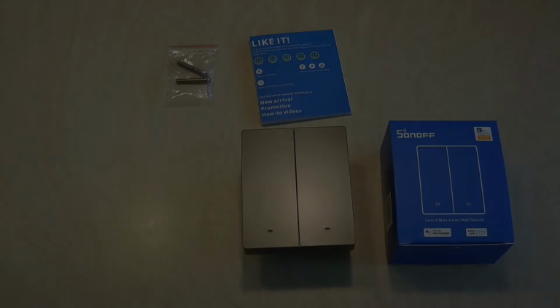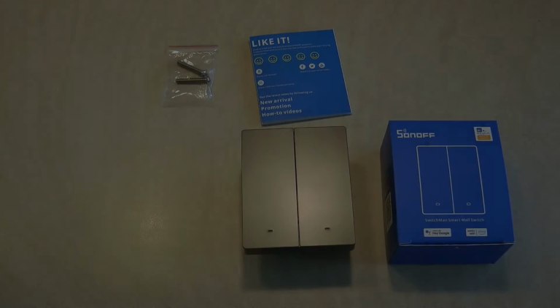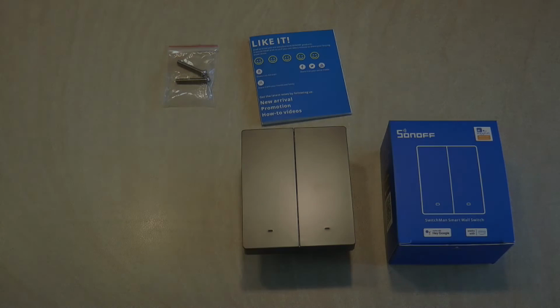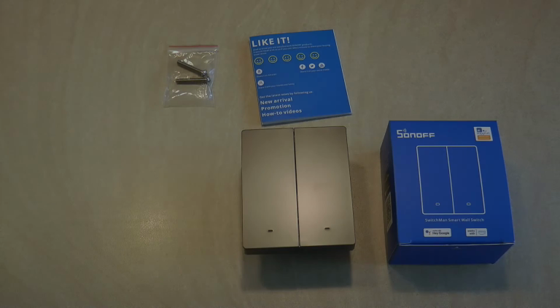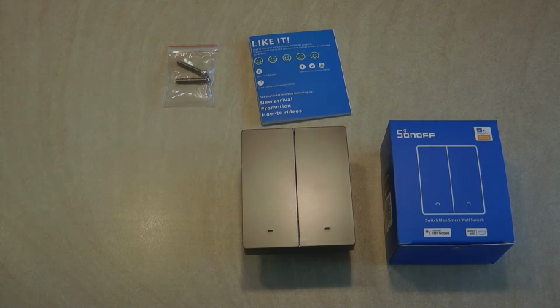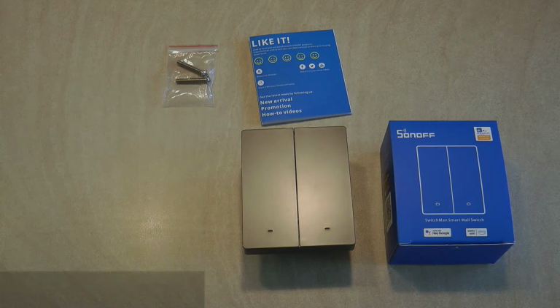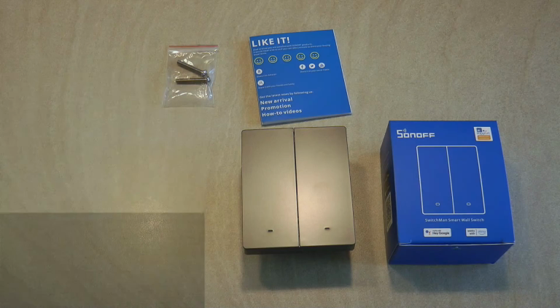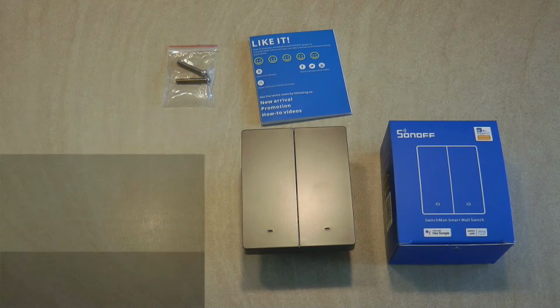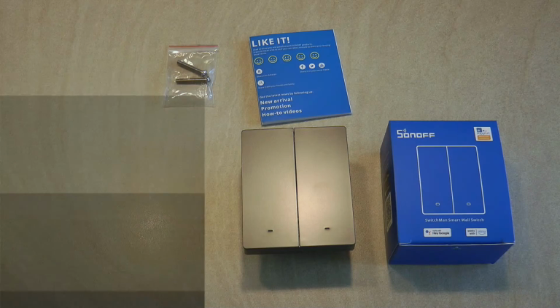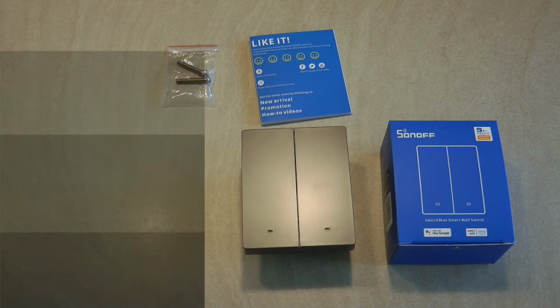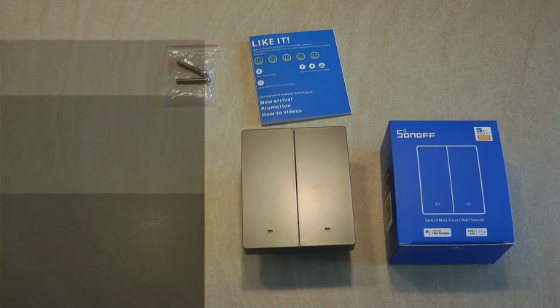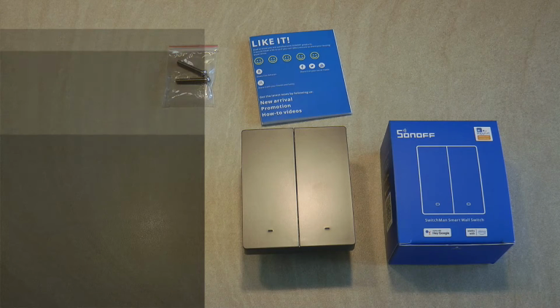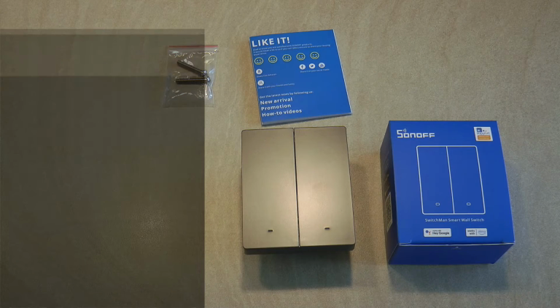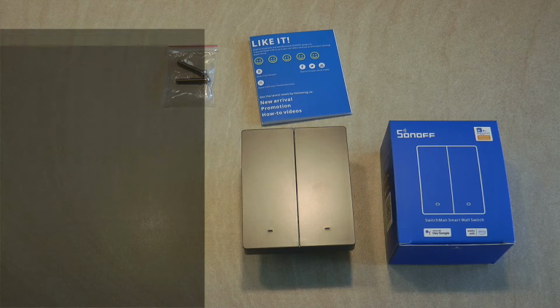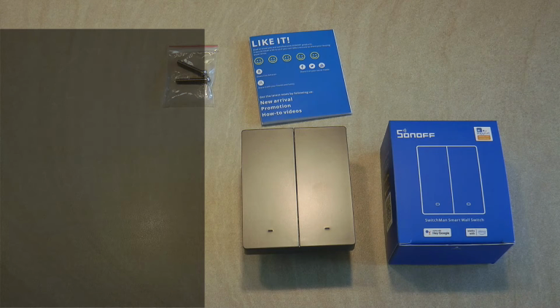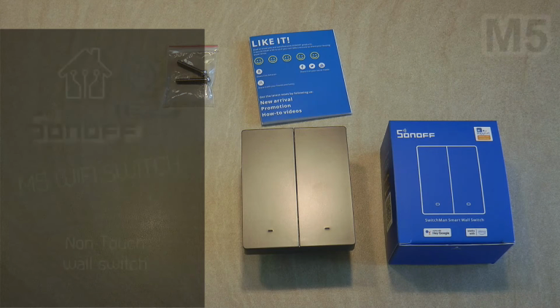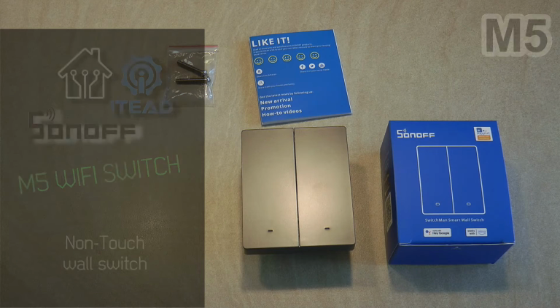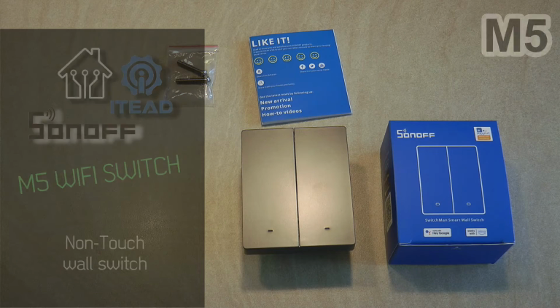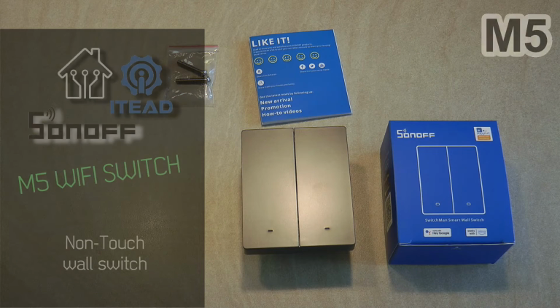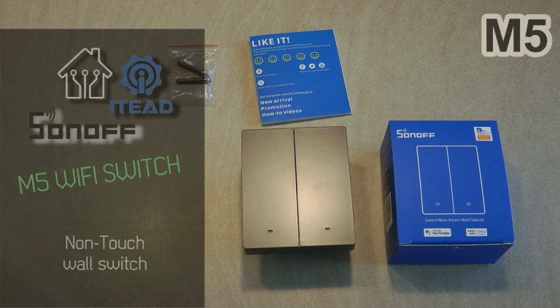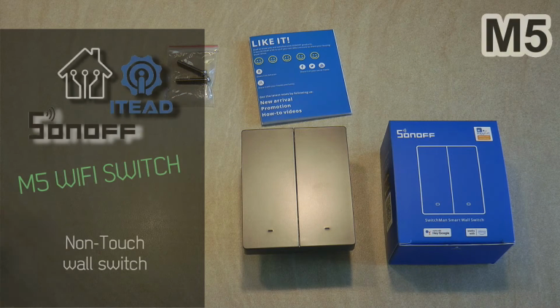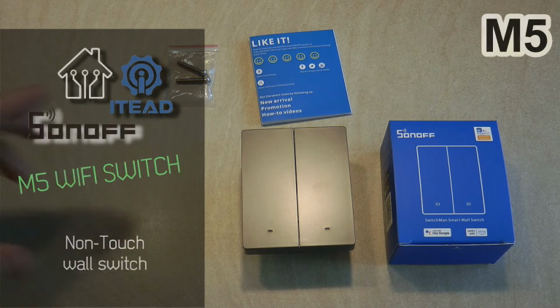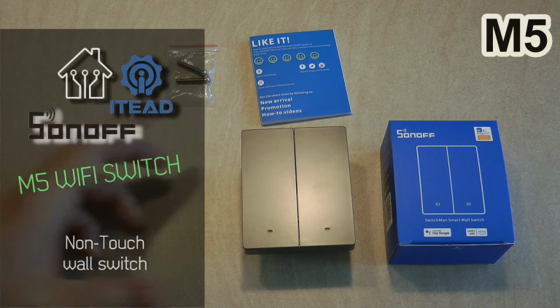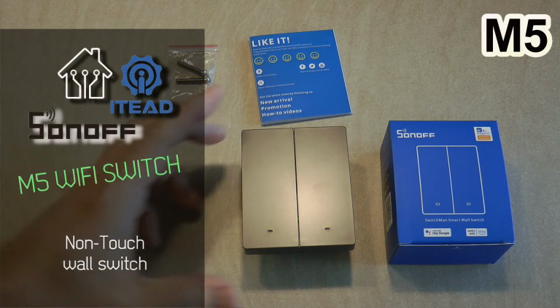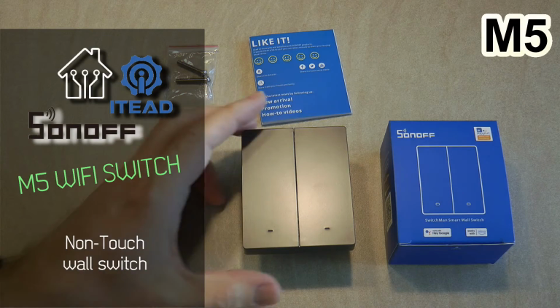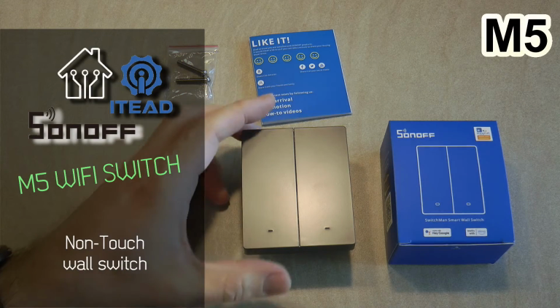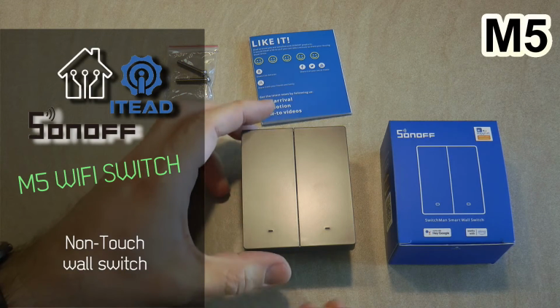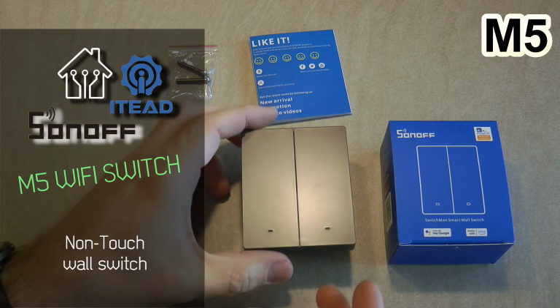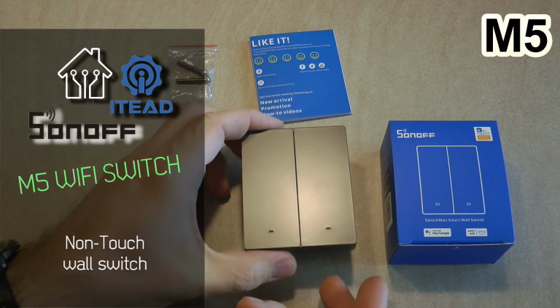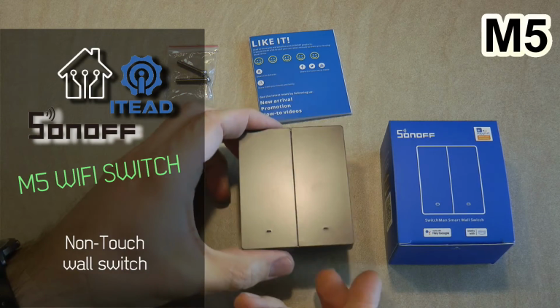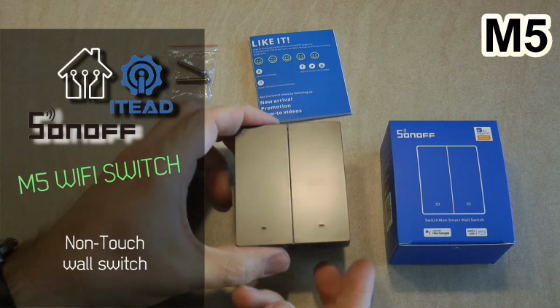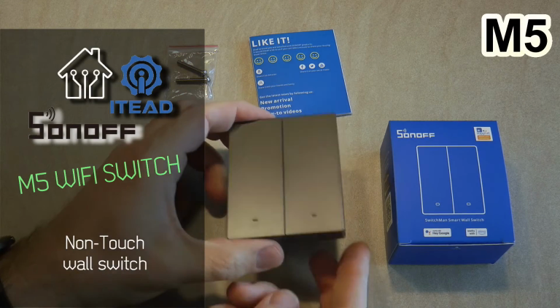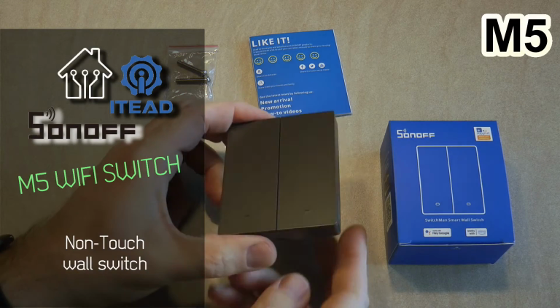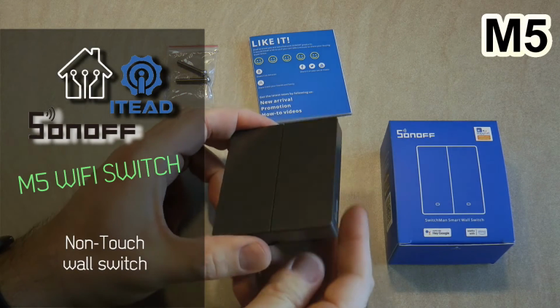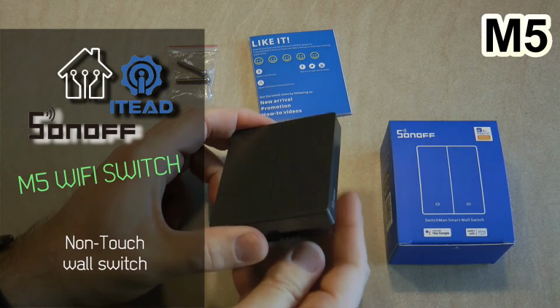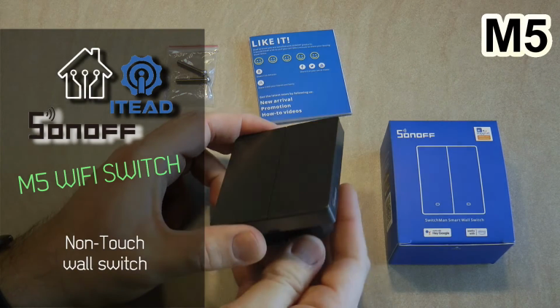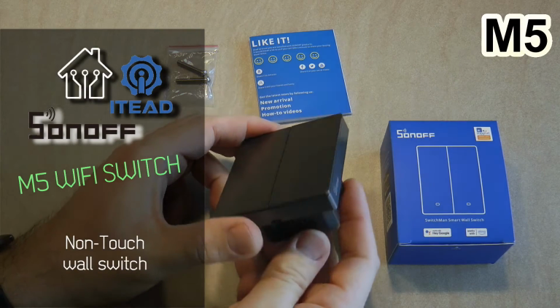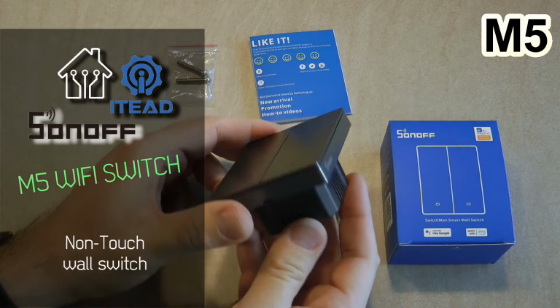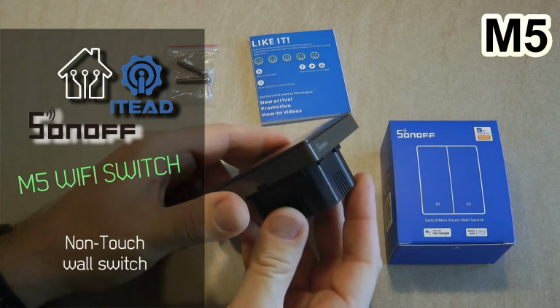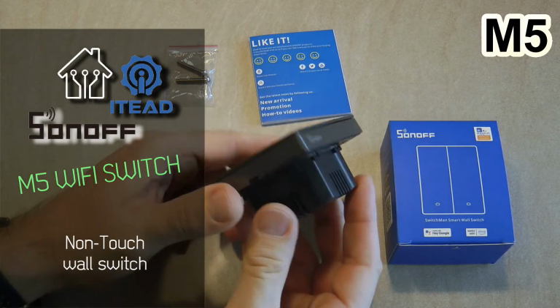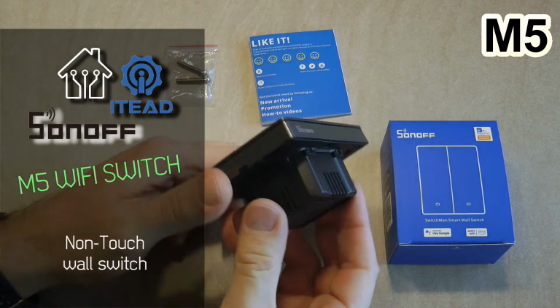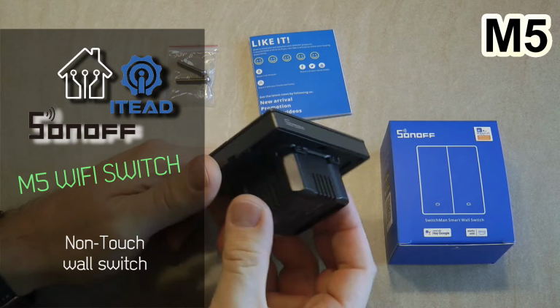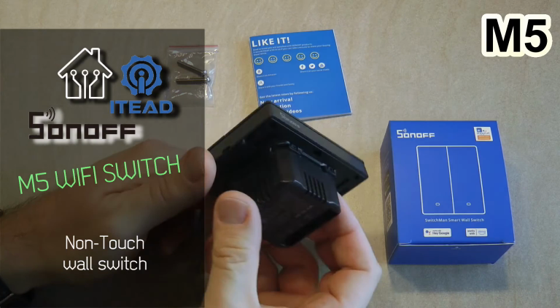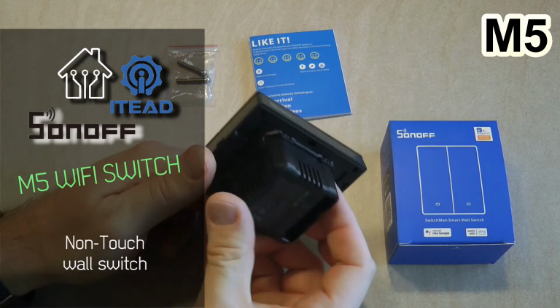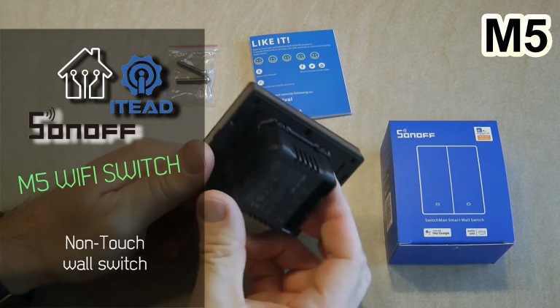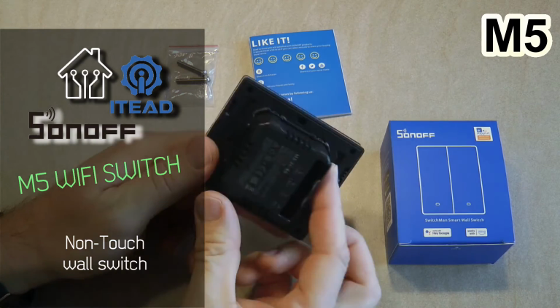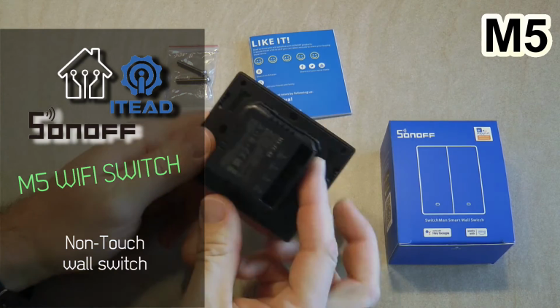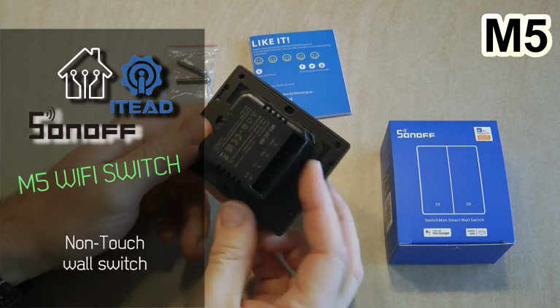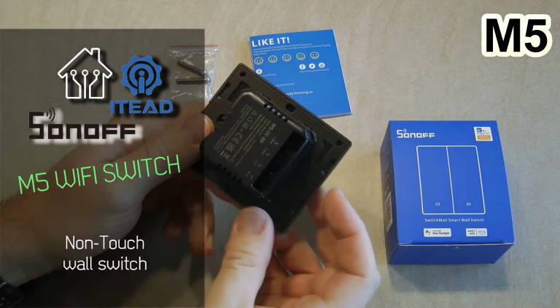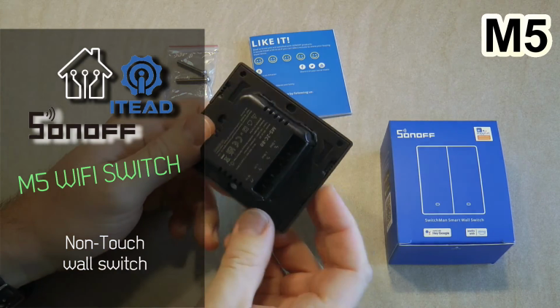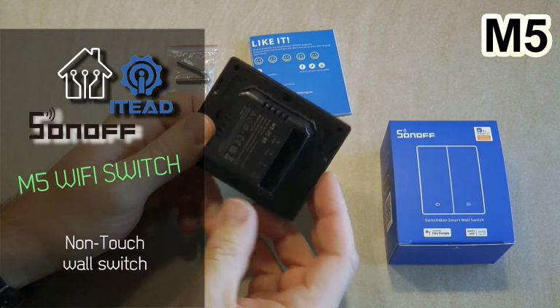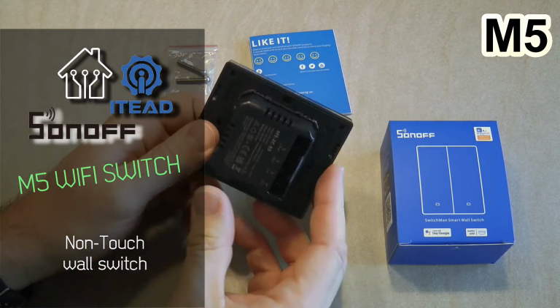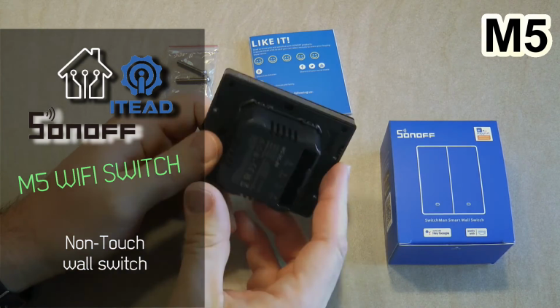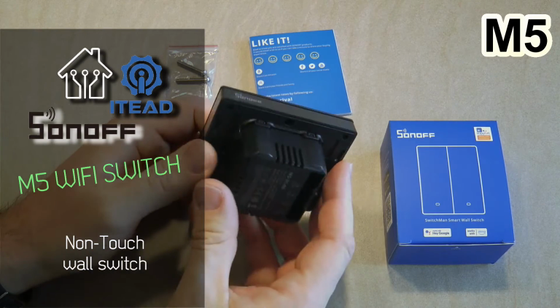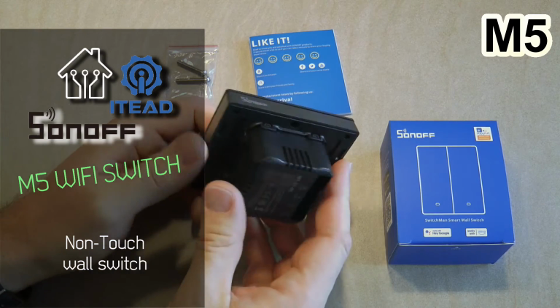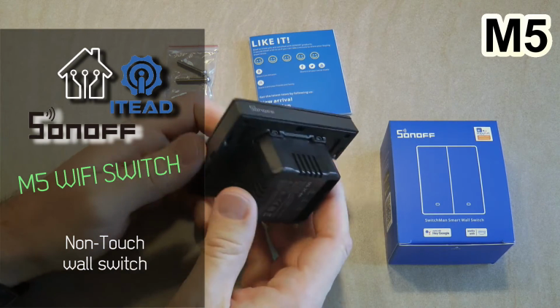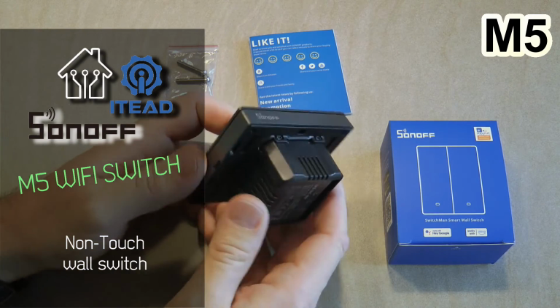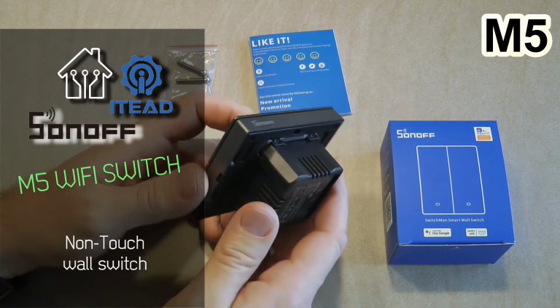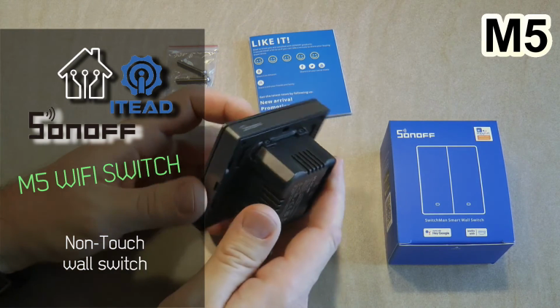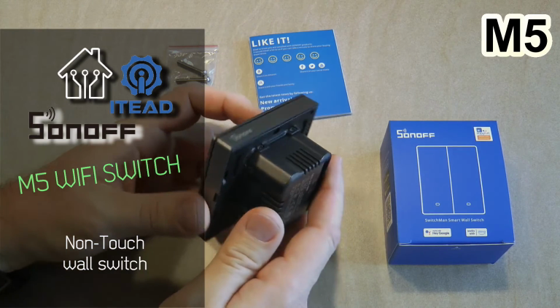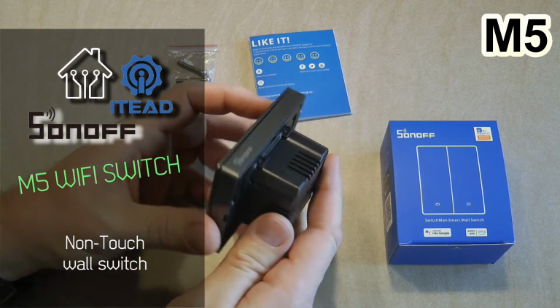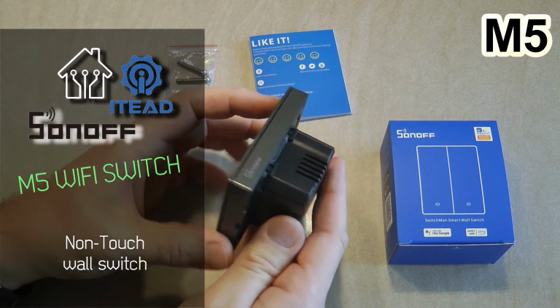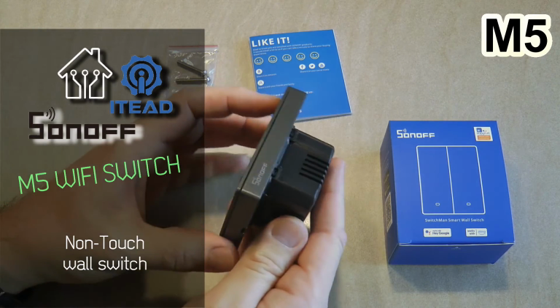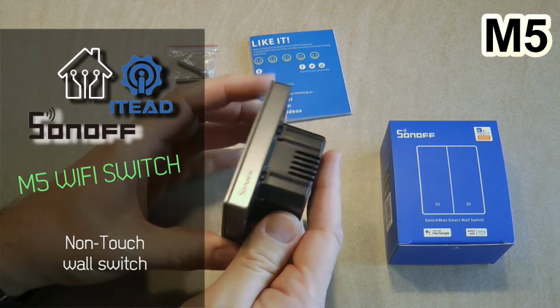Welcome to a new video in my home automation series. Today I'm going to review a product — this is a Sonoff M5.